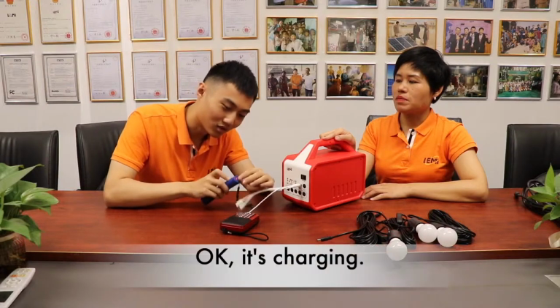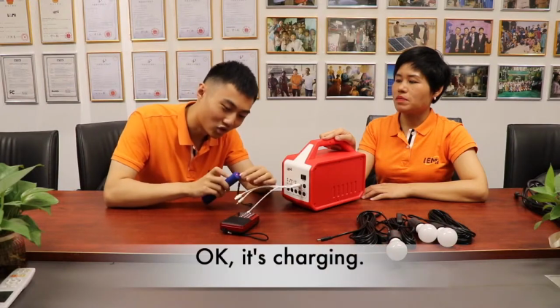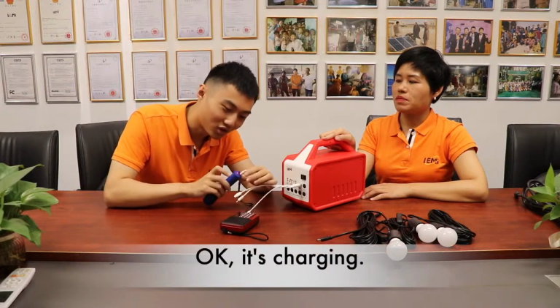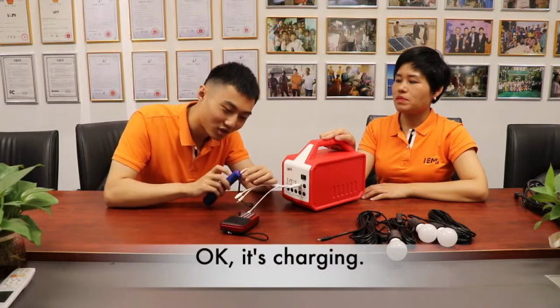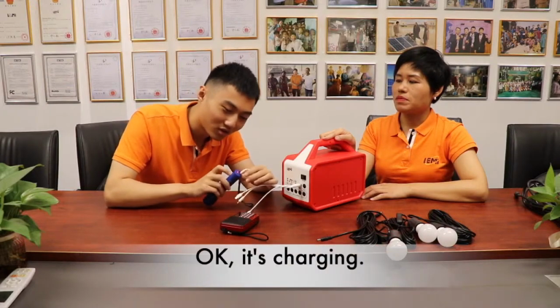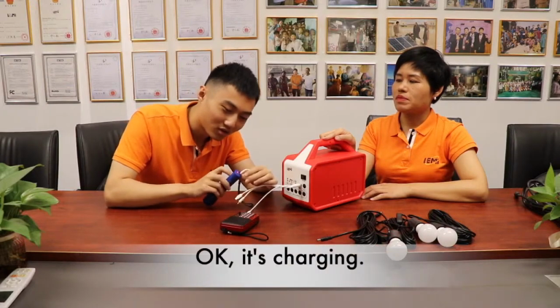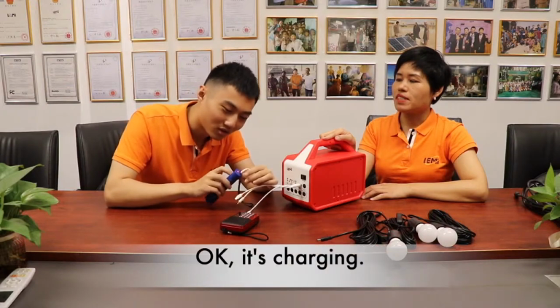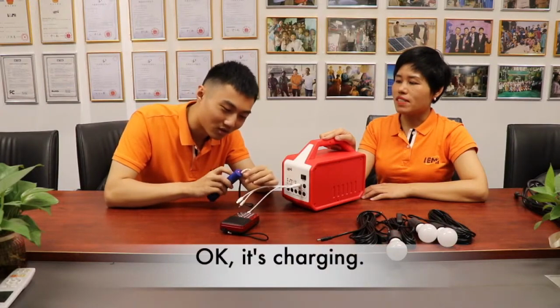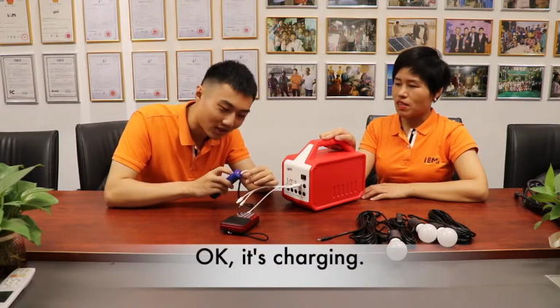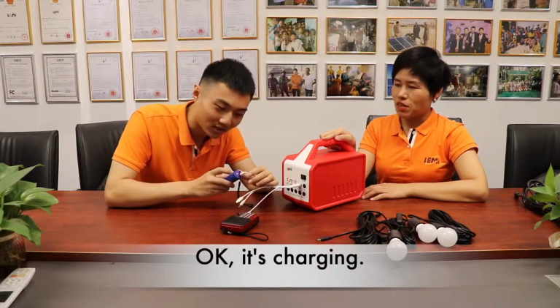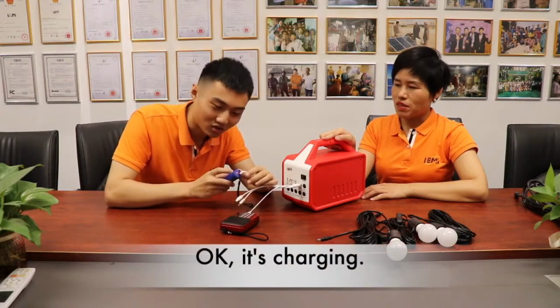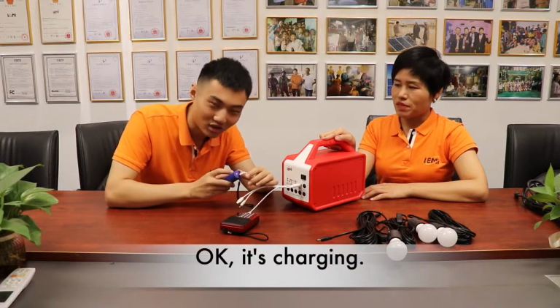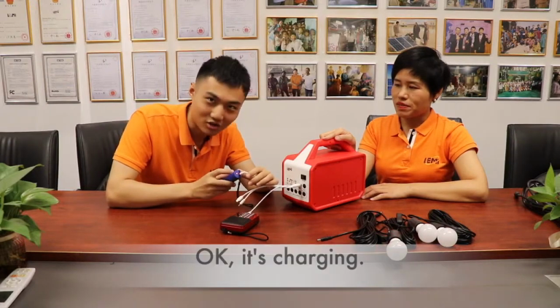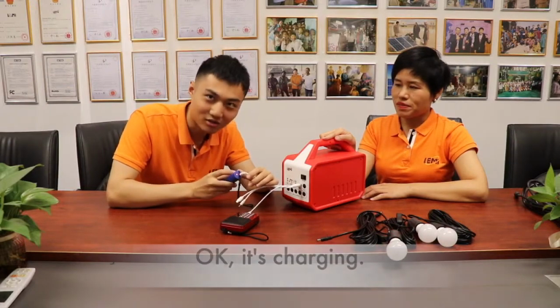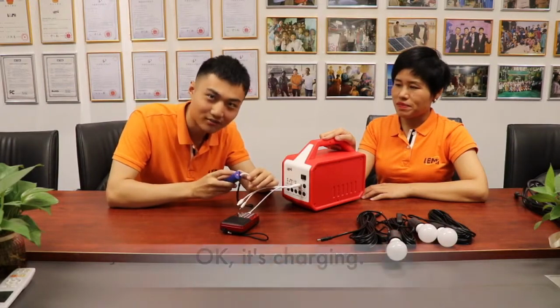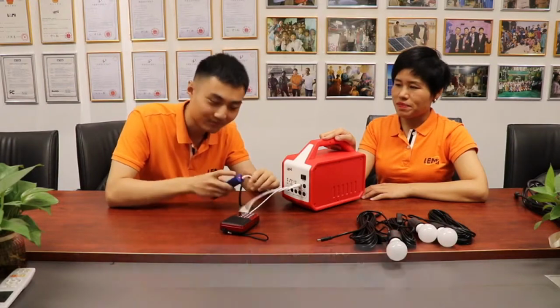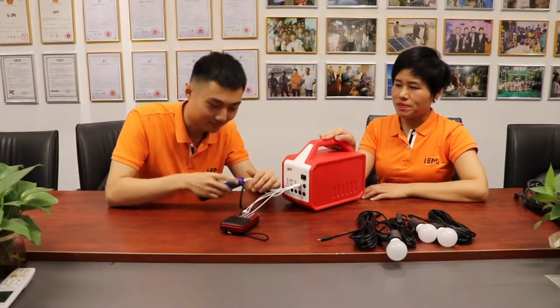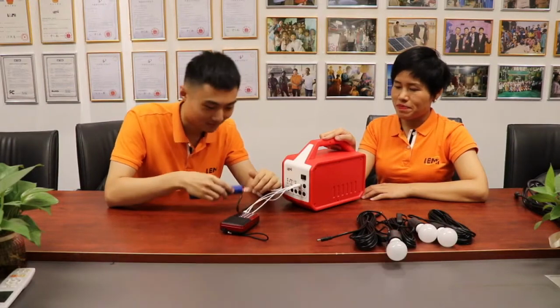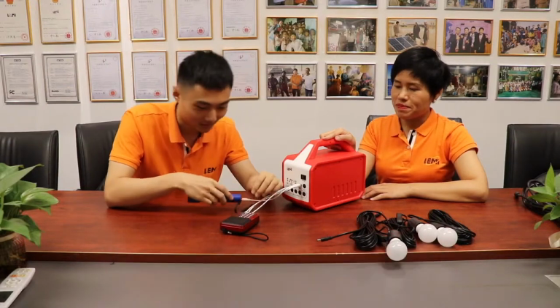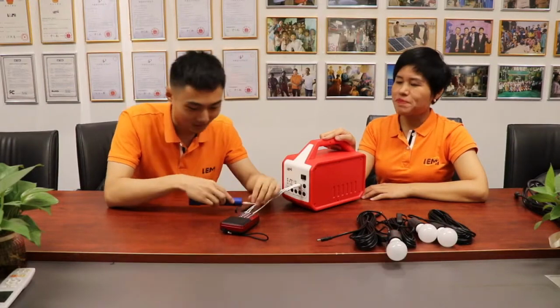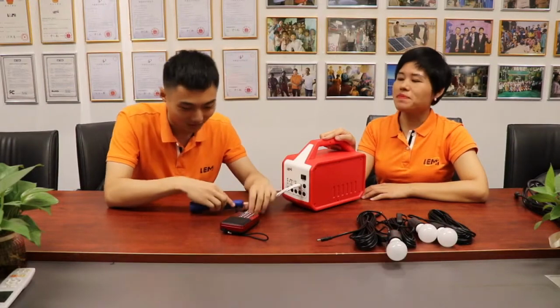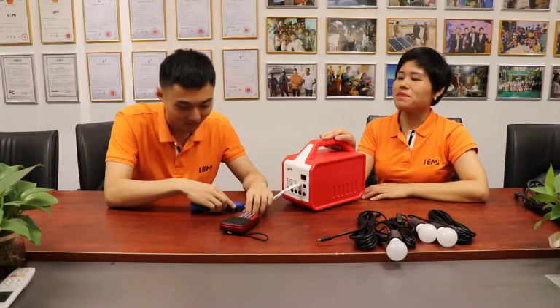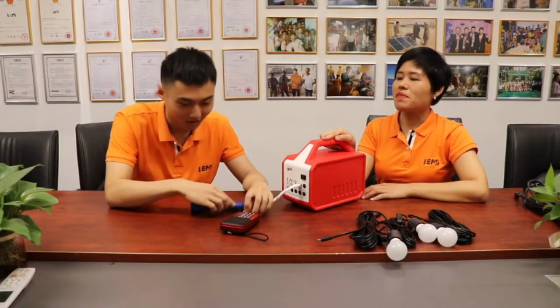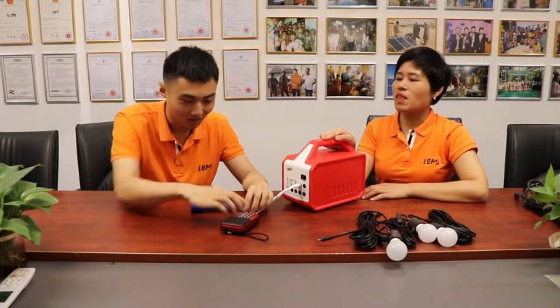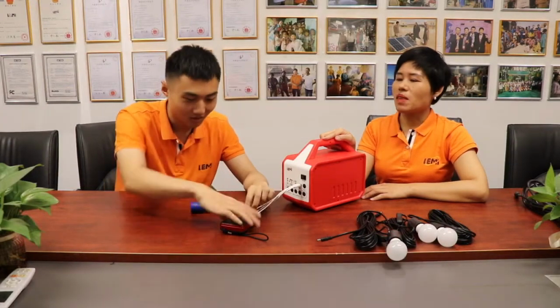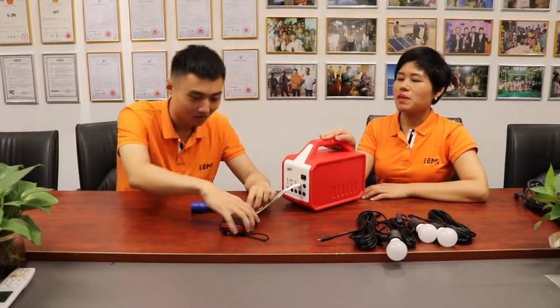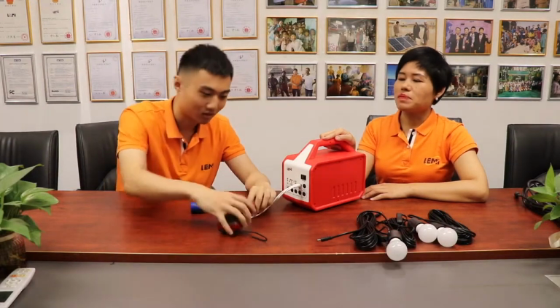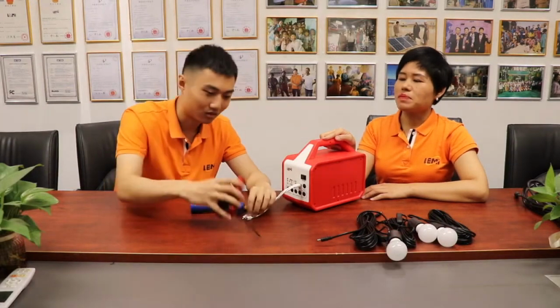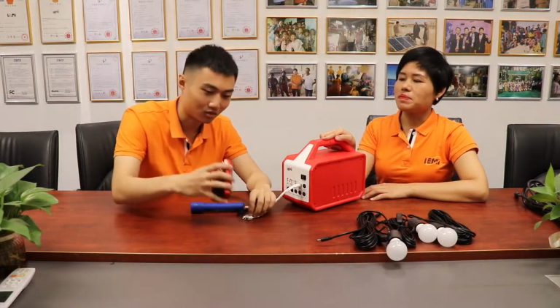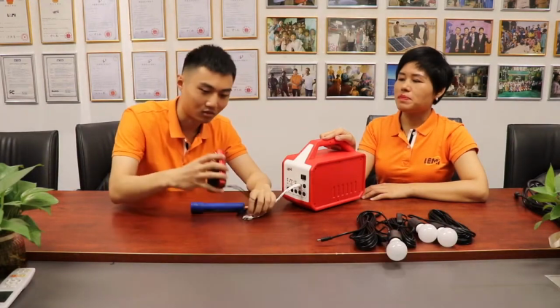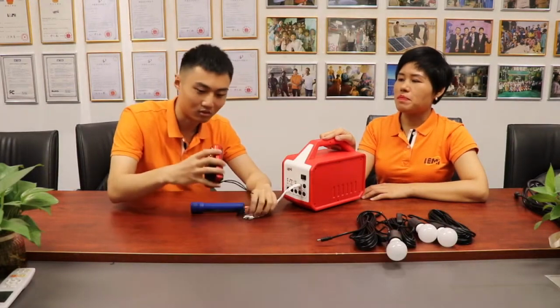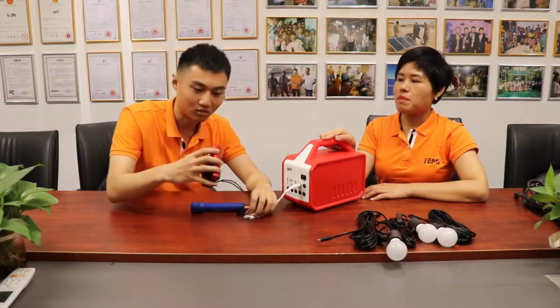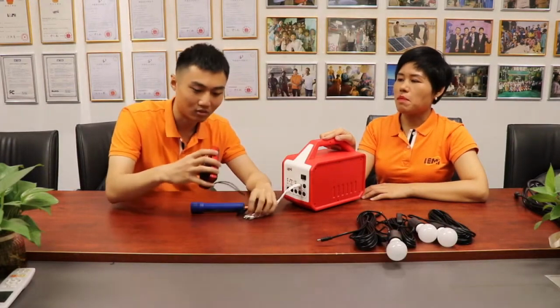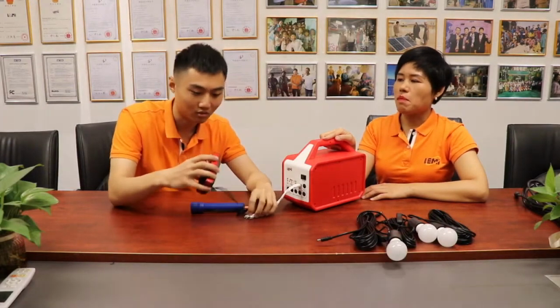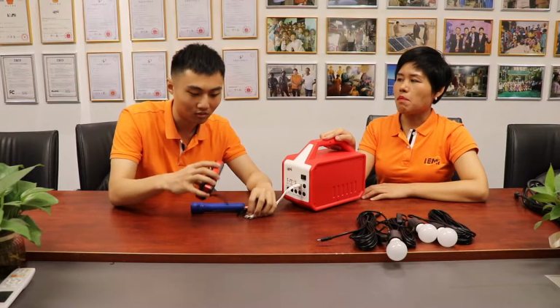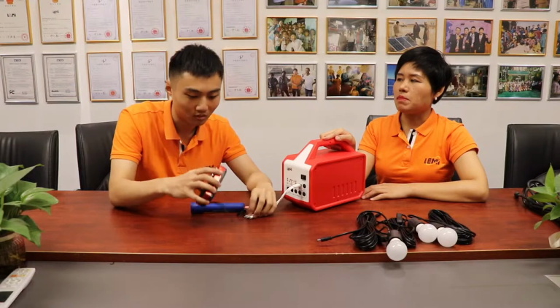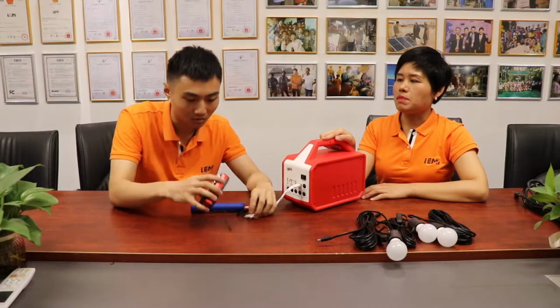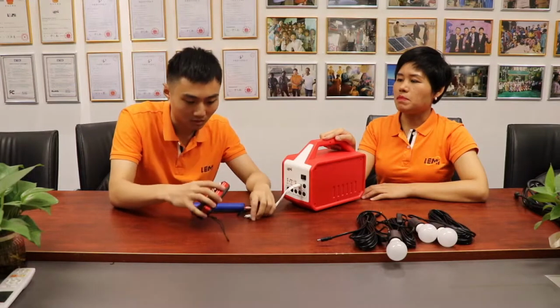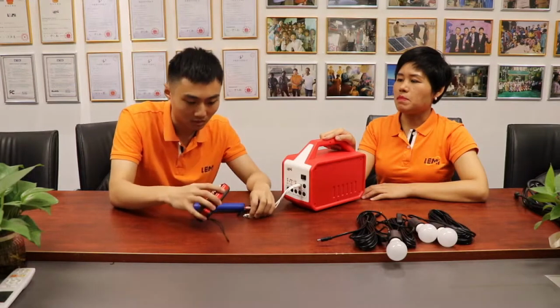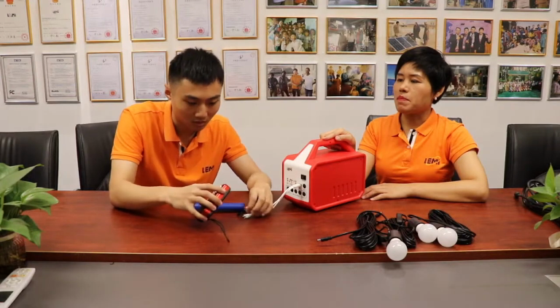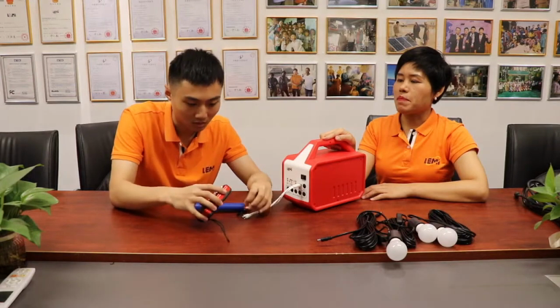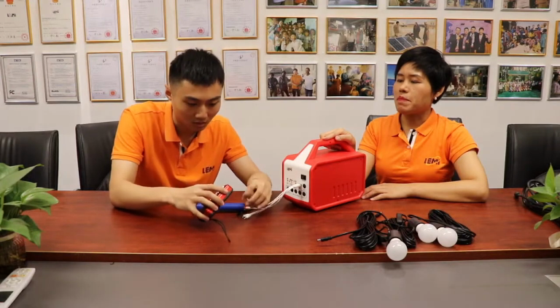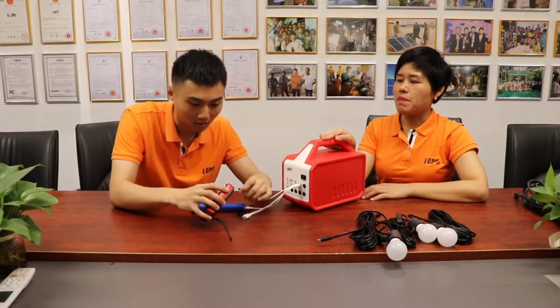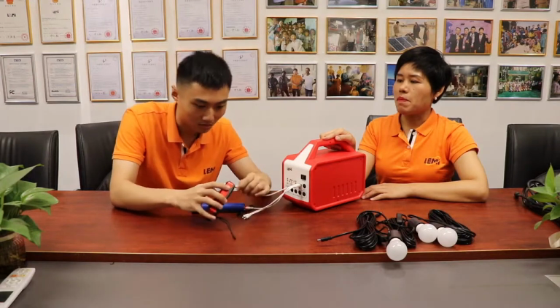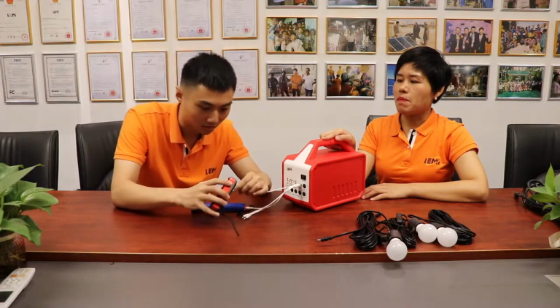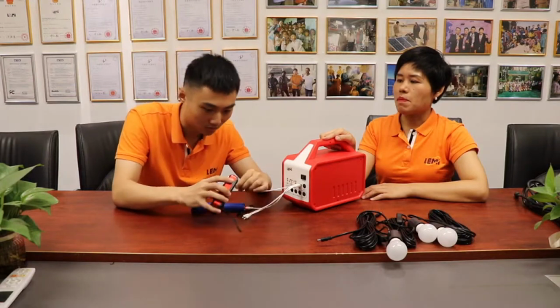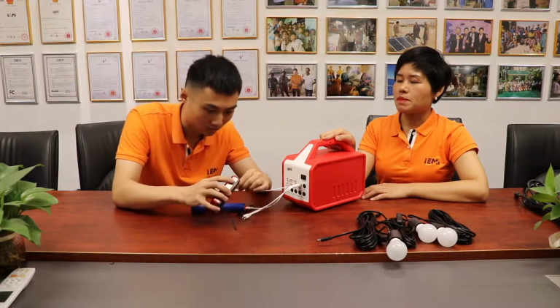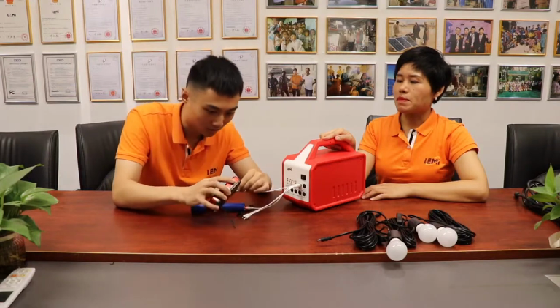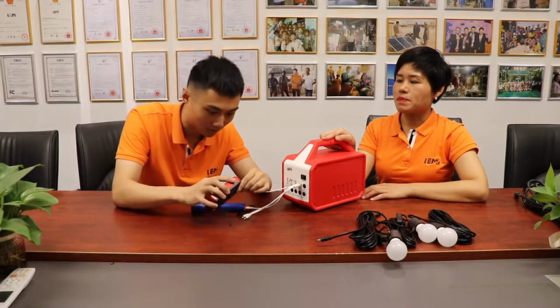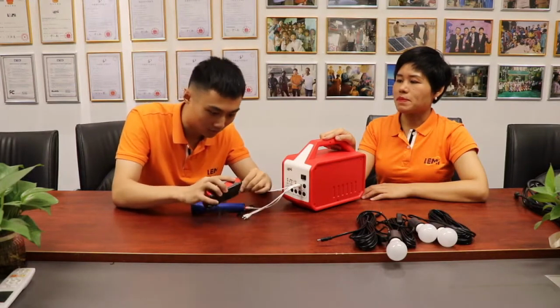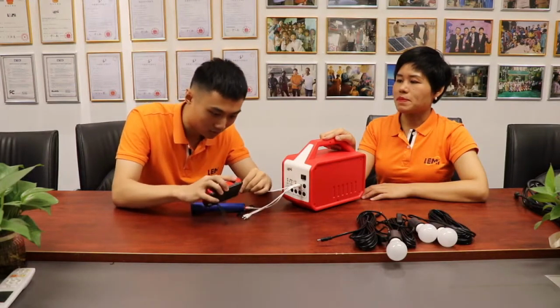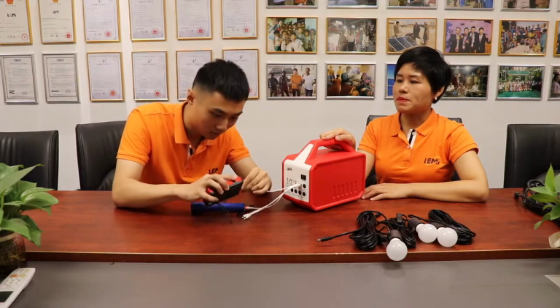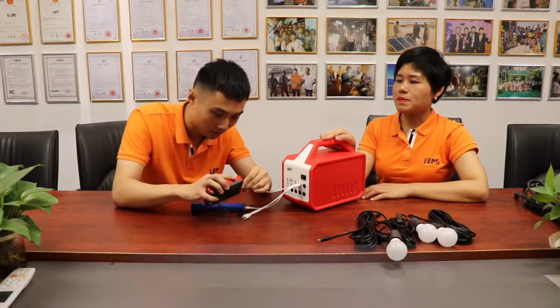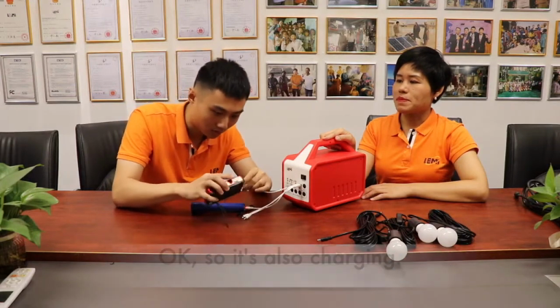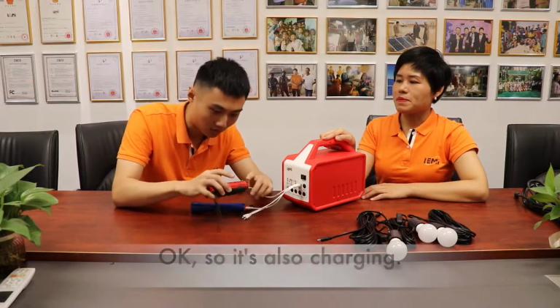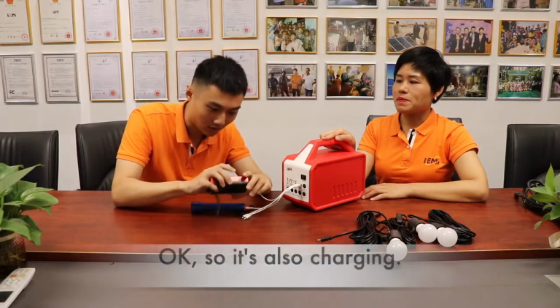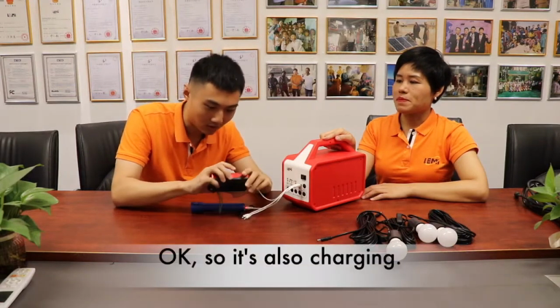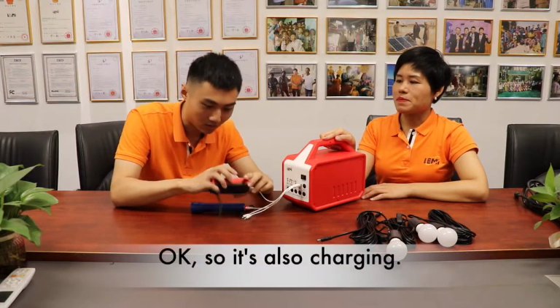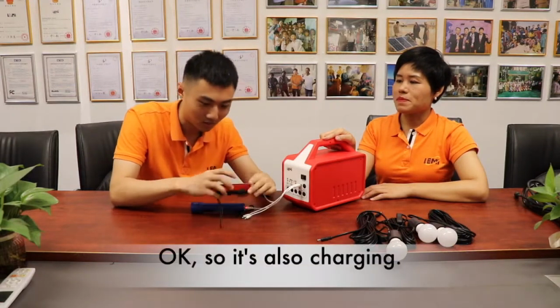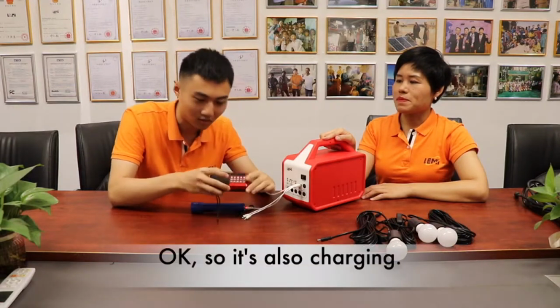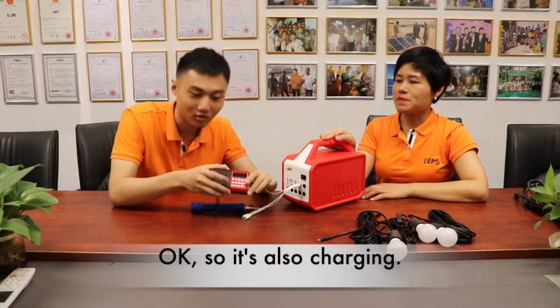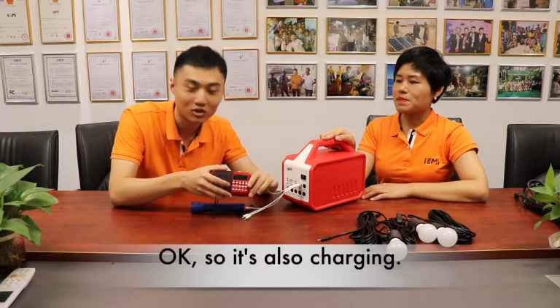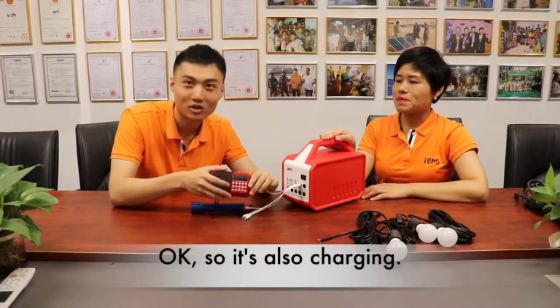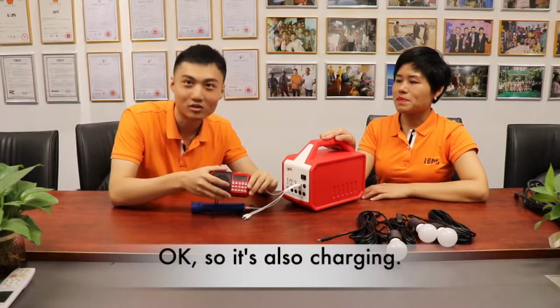It's charging. It's charging — so this one works too. It's also charging.